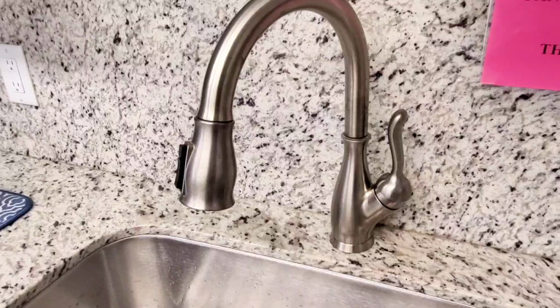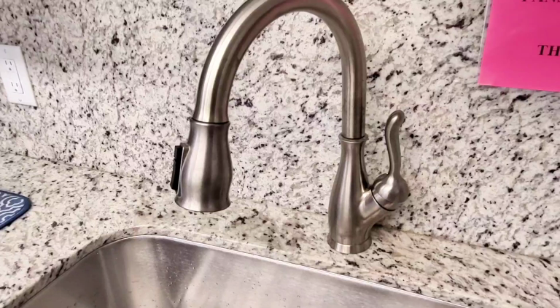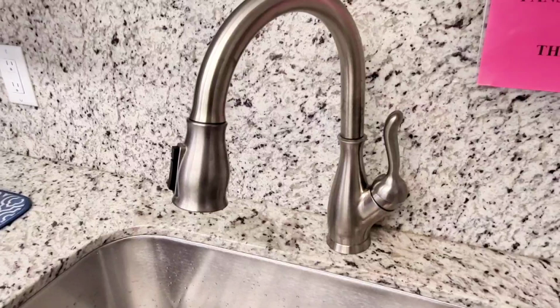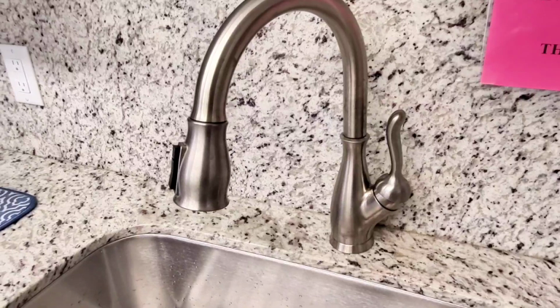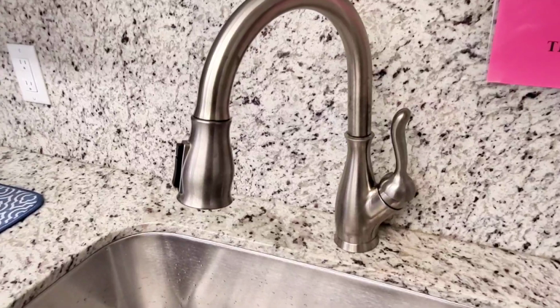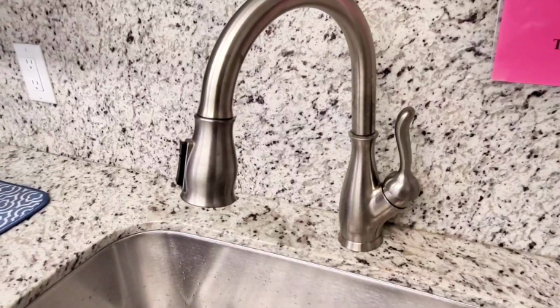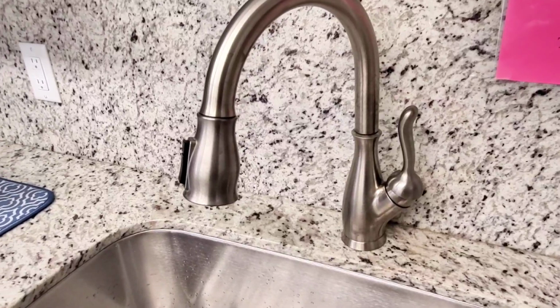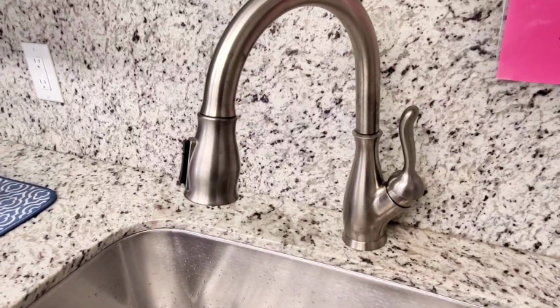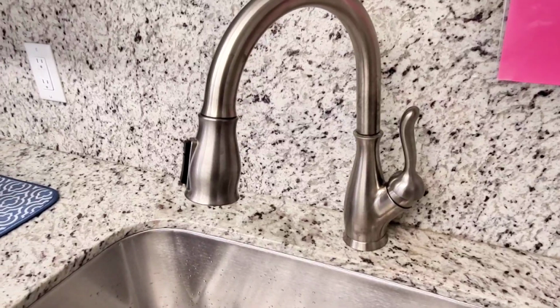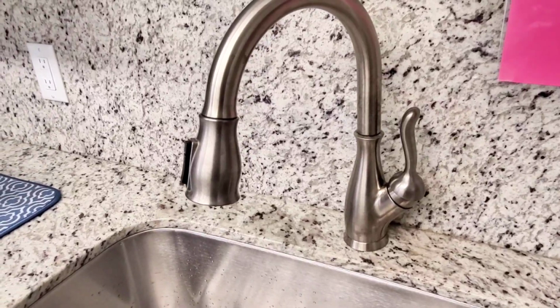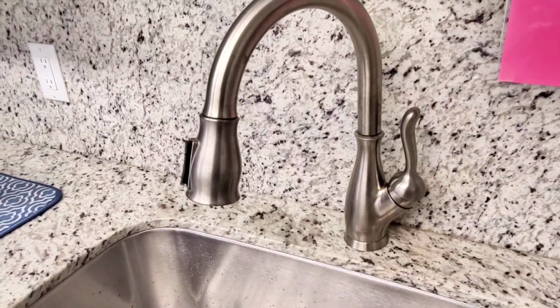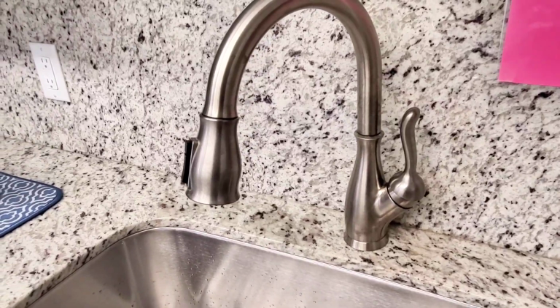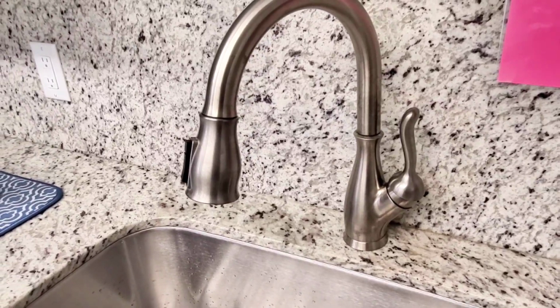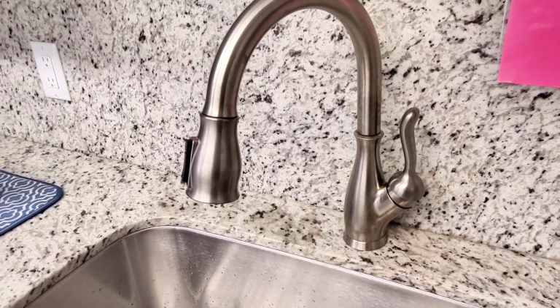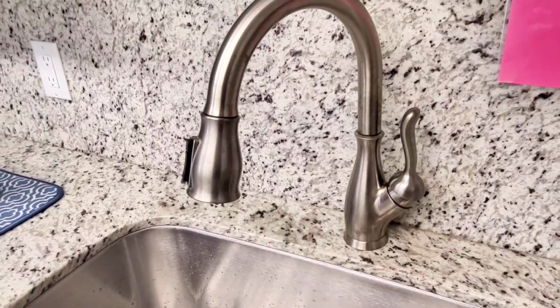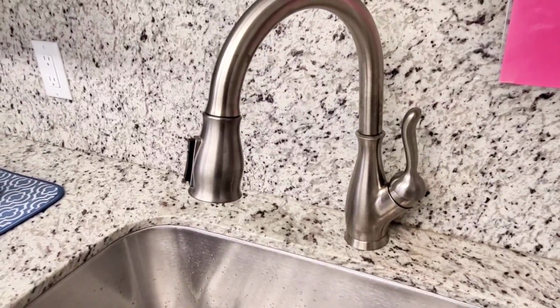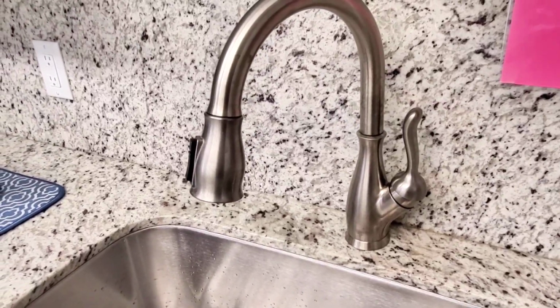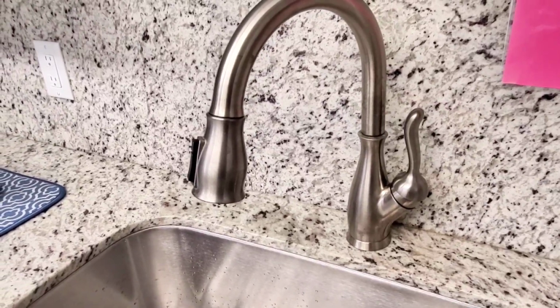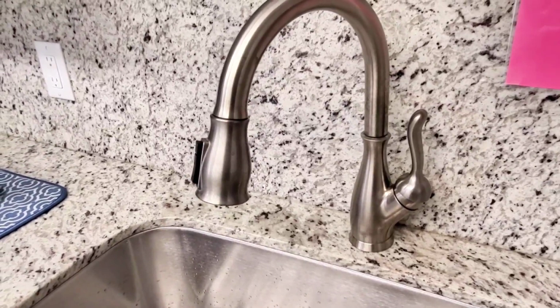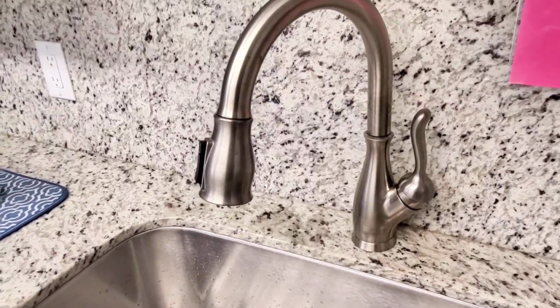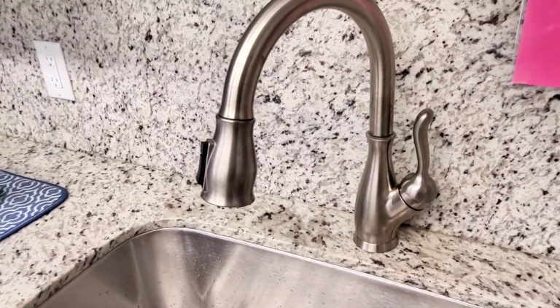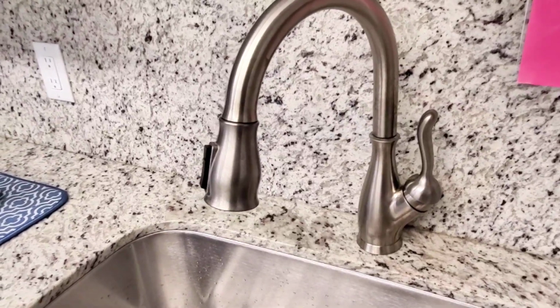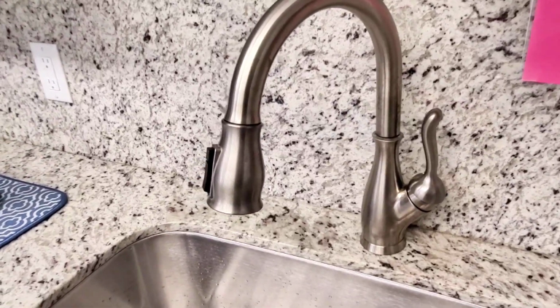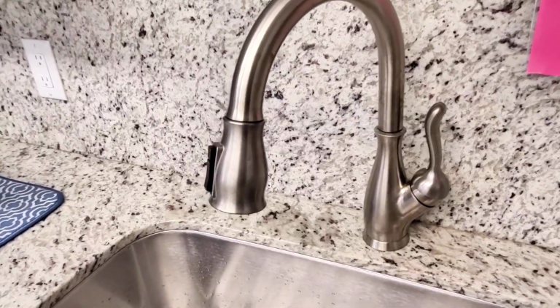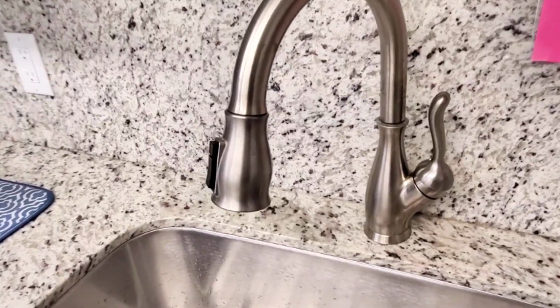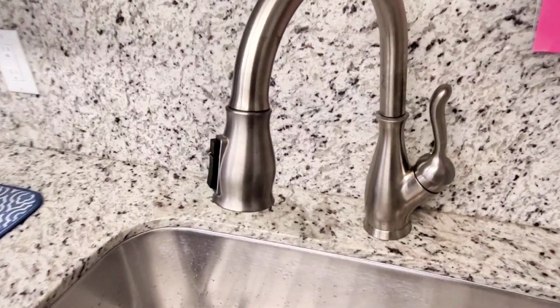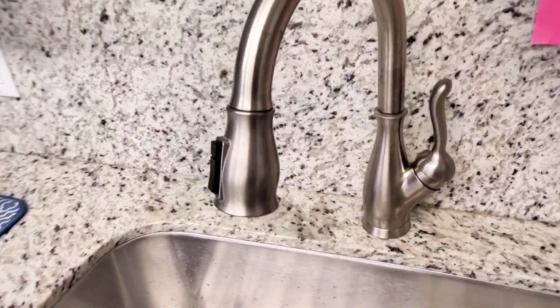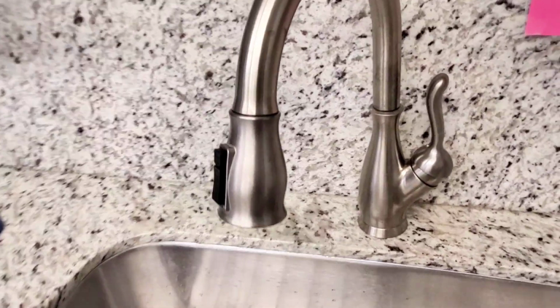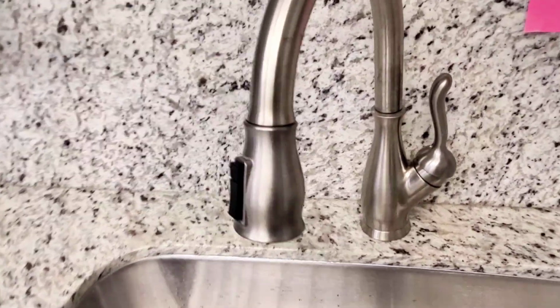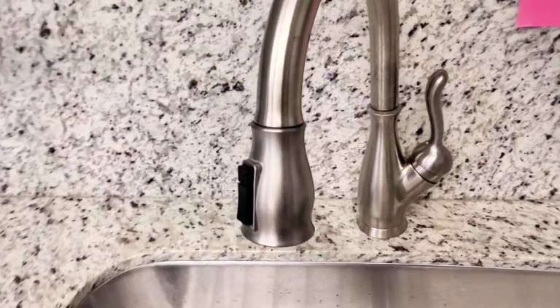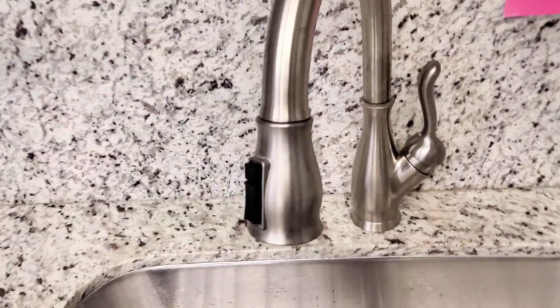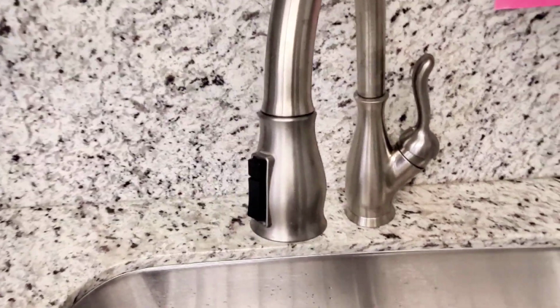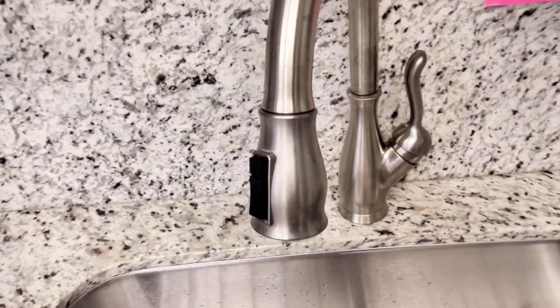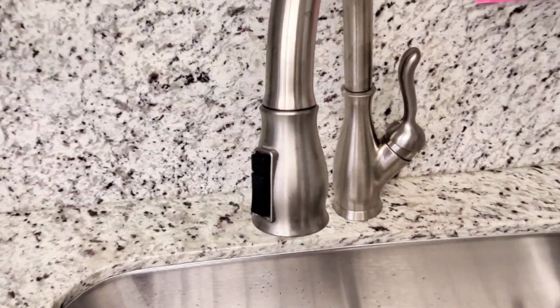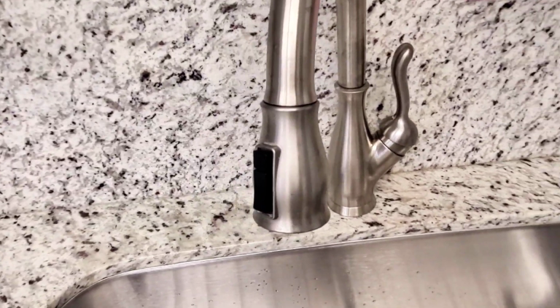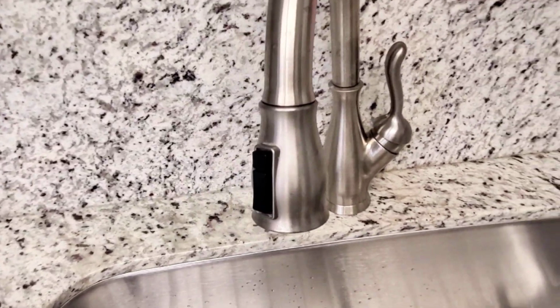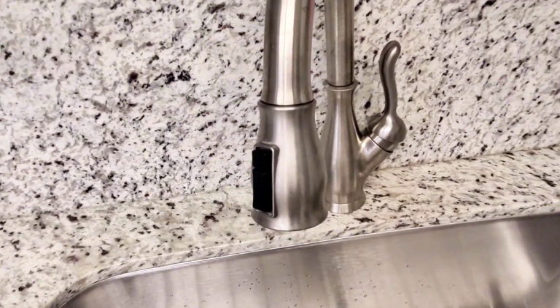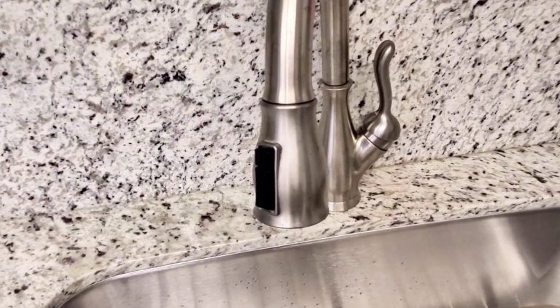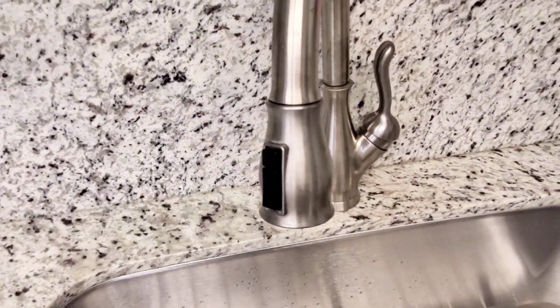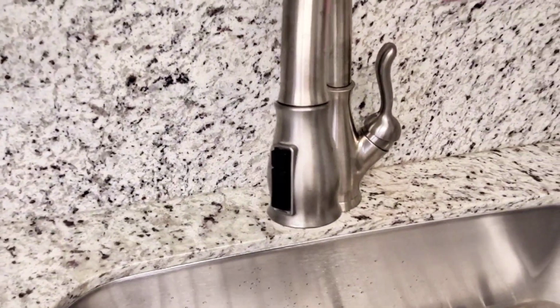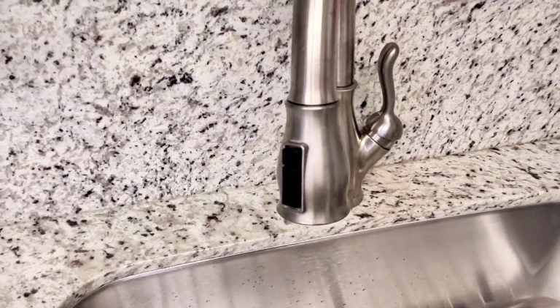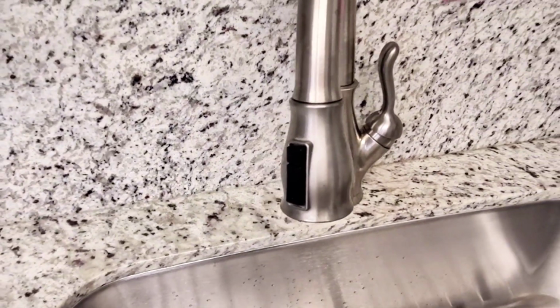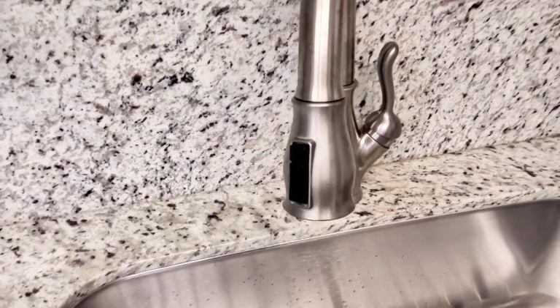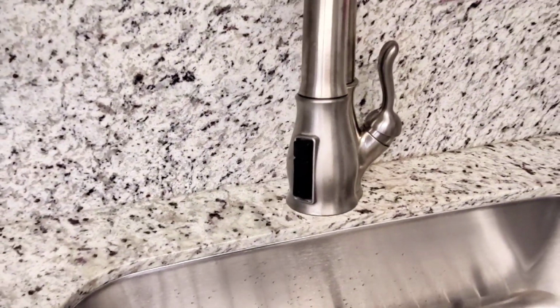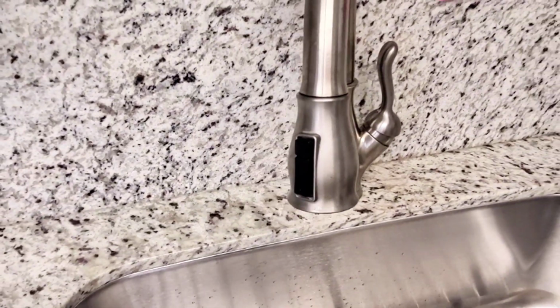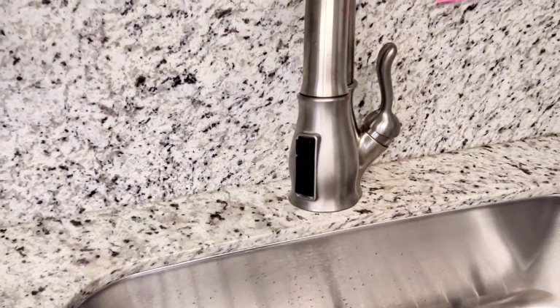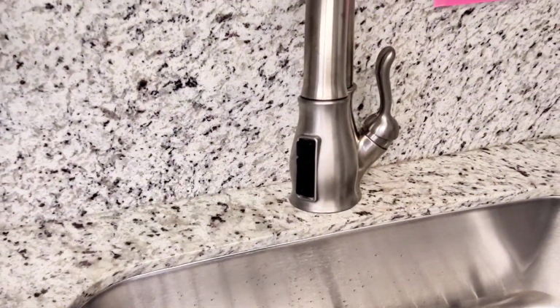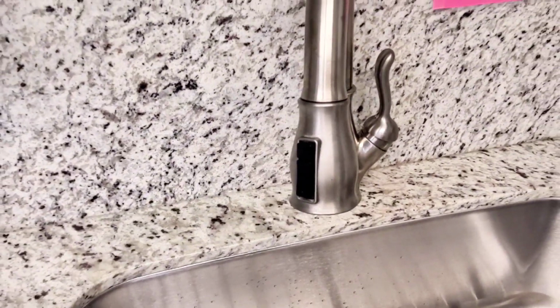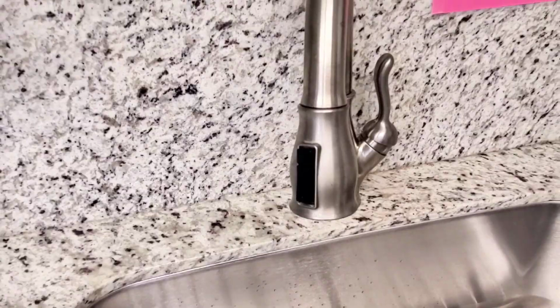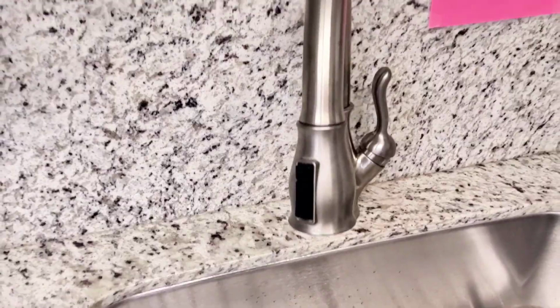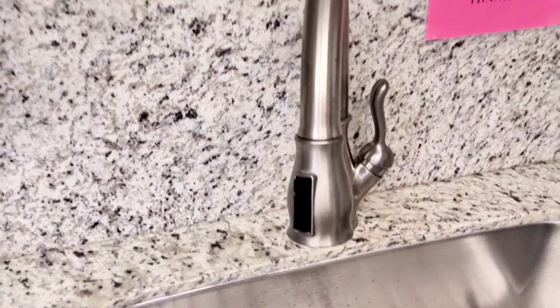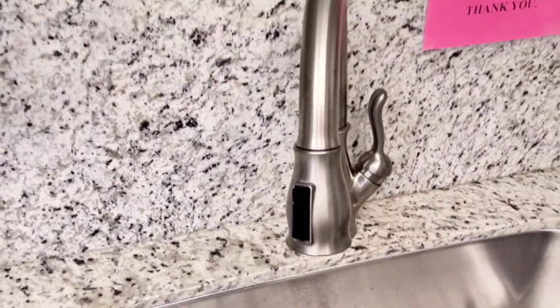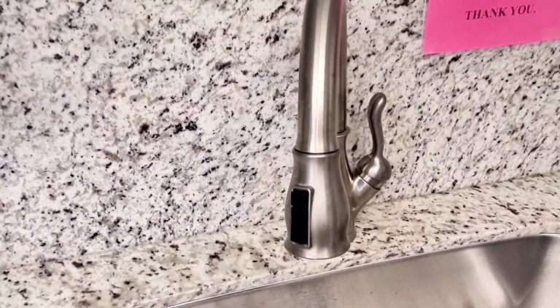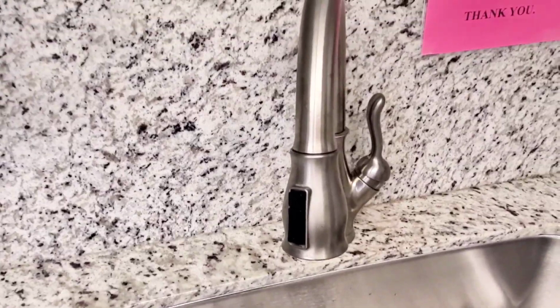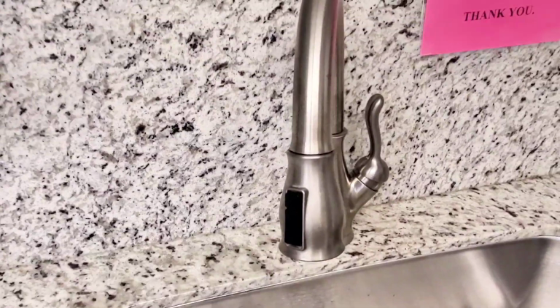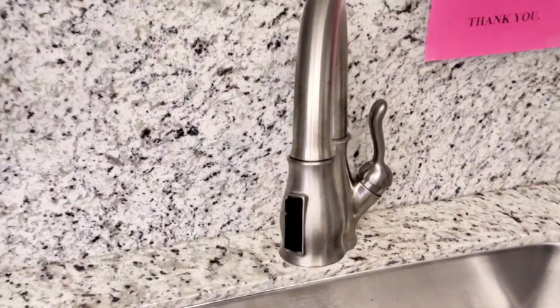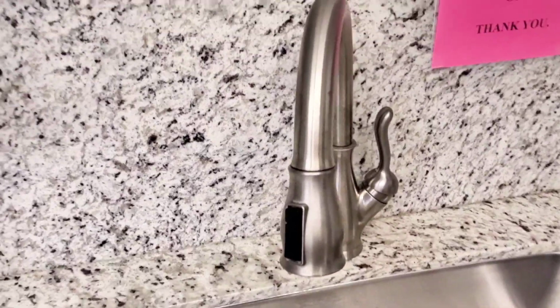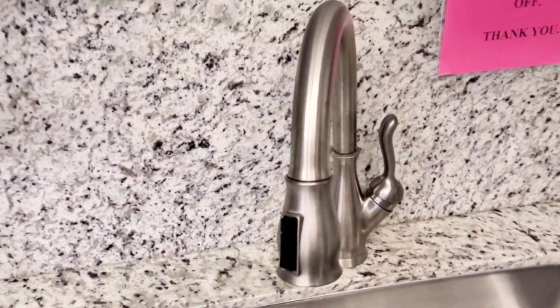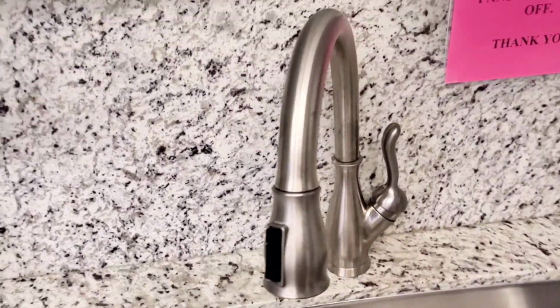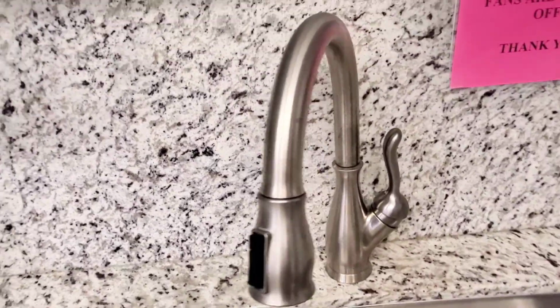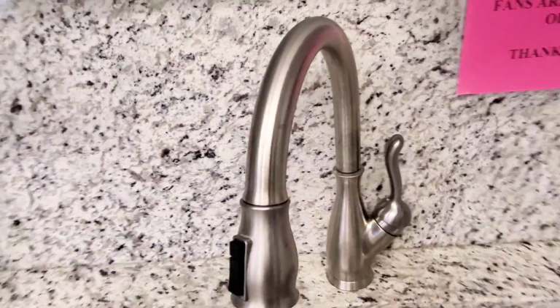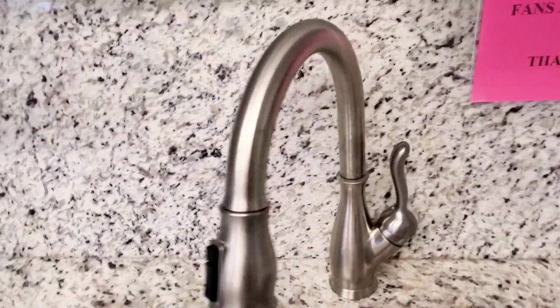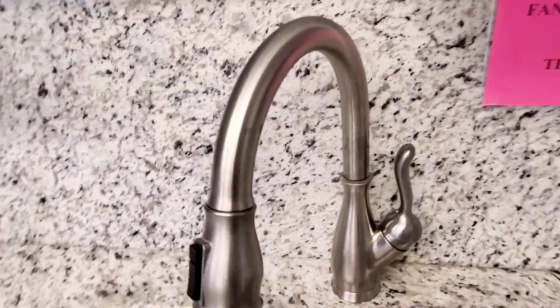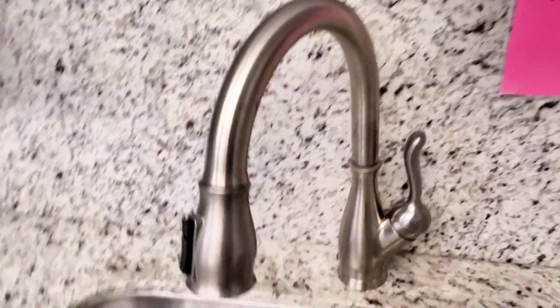Hi guys, just want to do a quick review of this kitchen sink faucet. I absolutely love this. This one right here is in stainless steel.